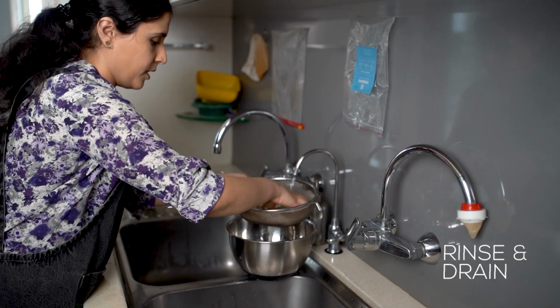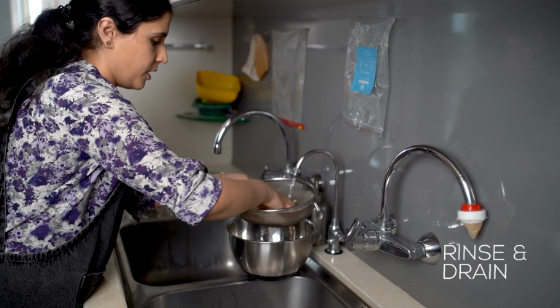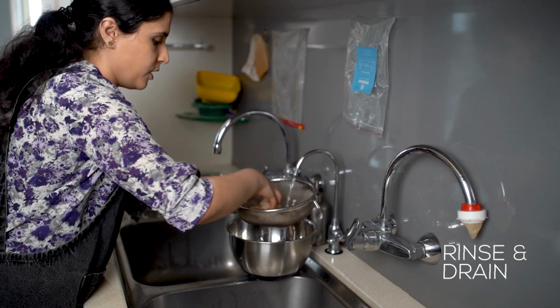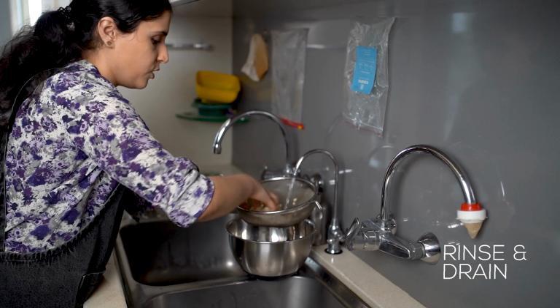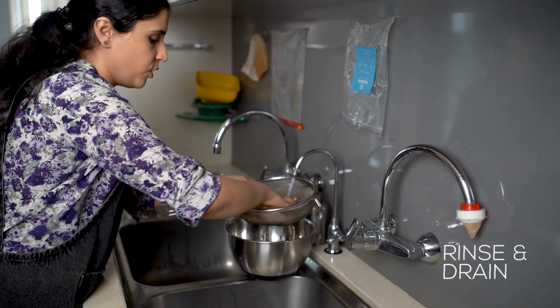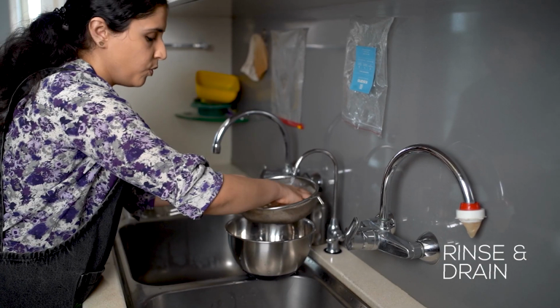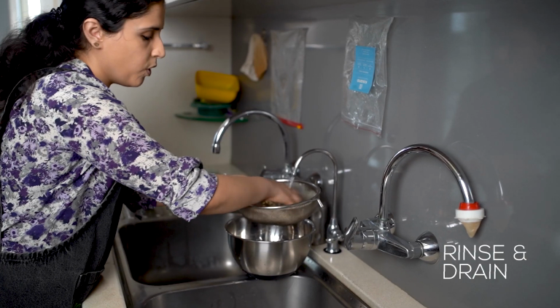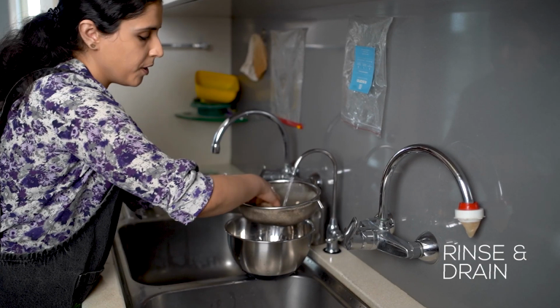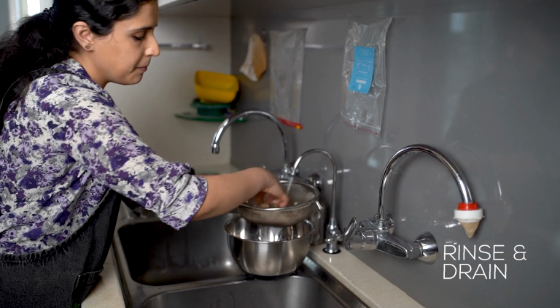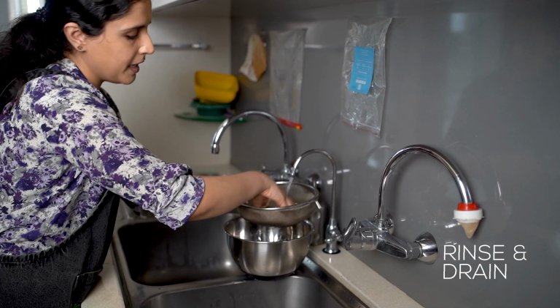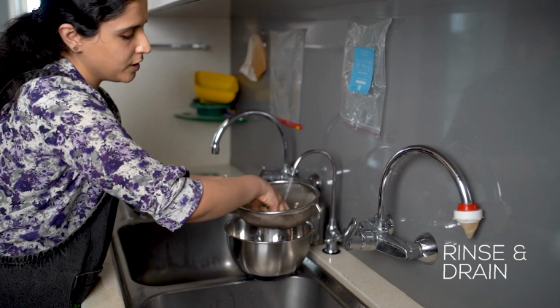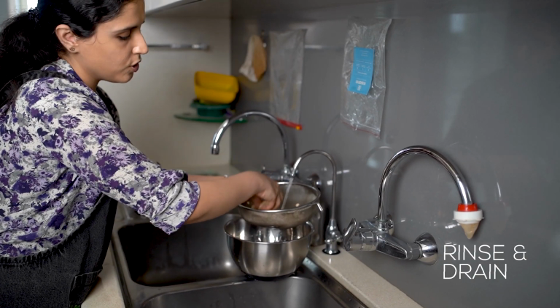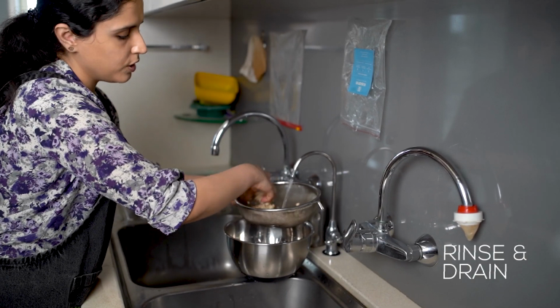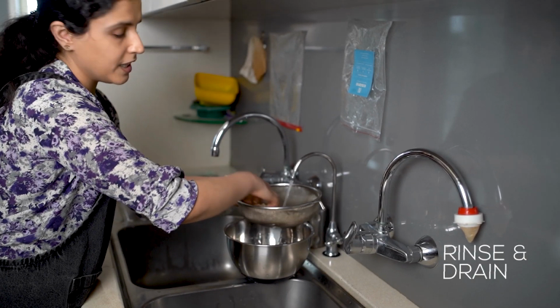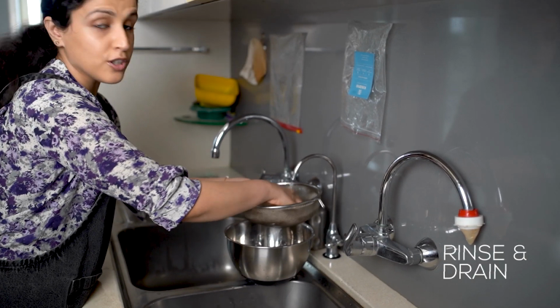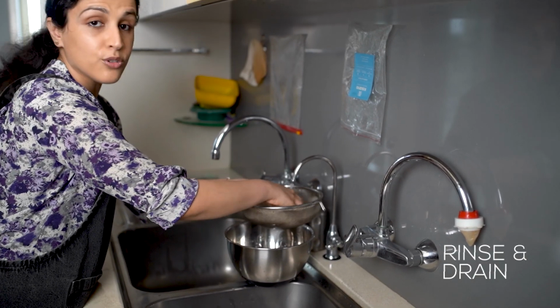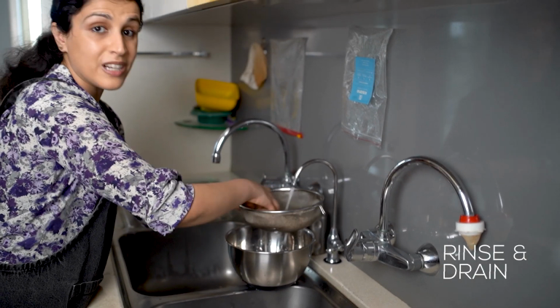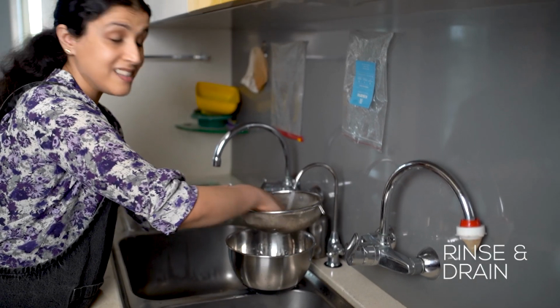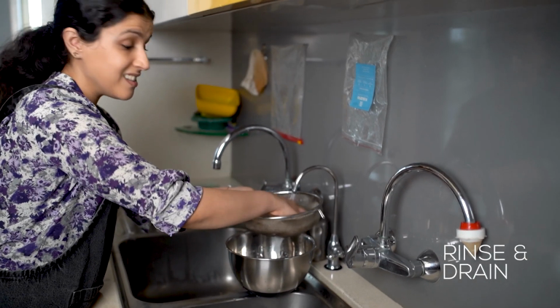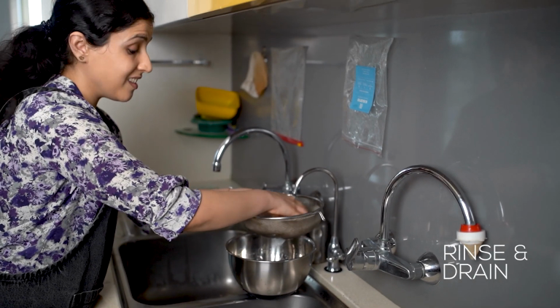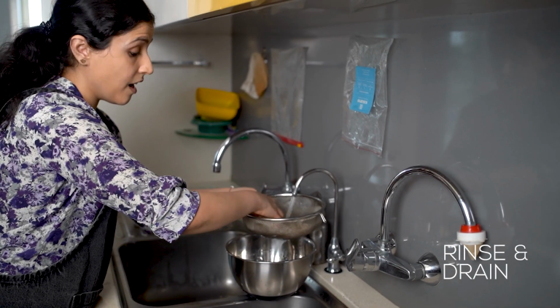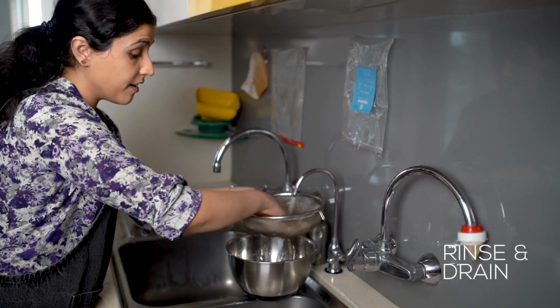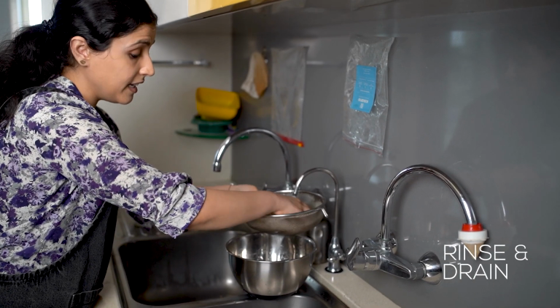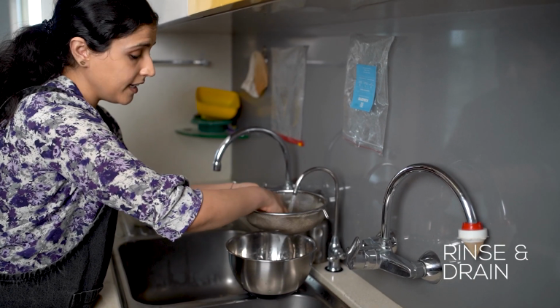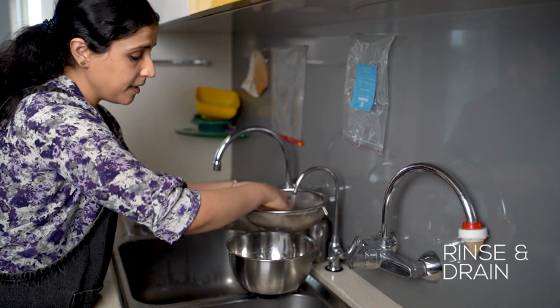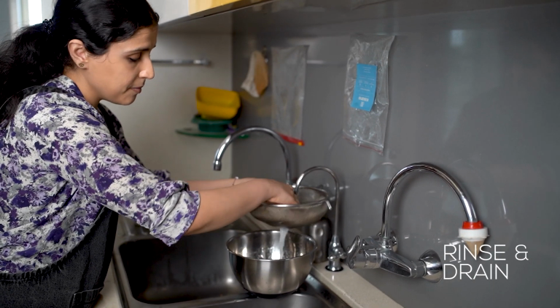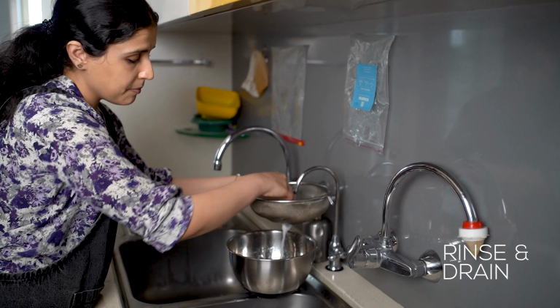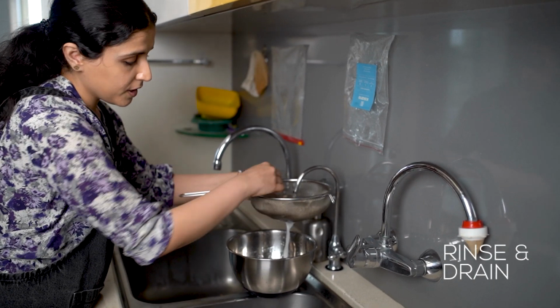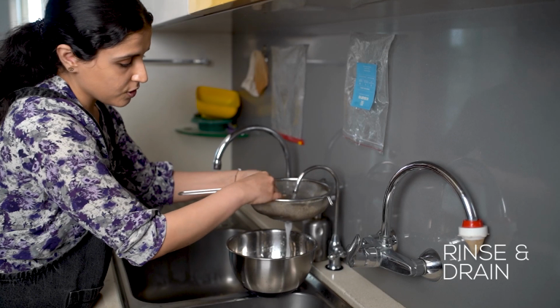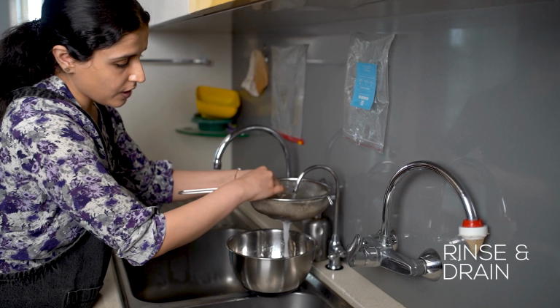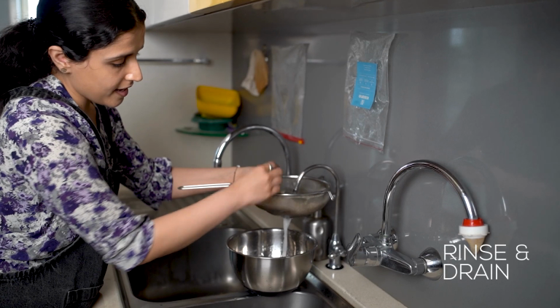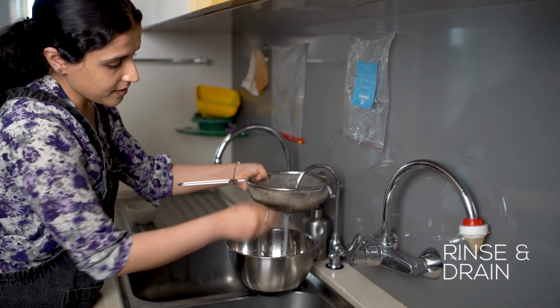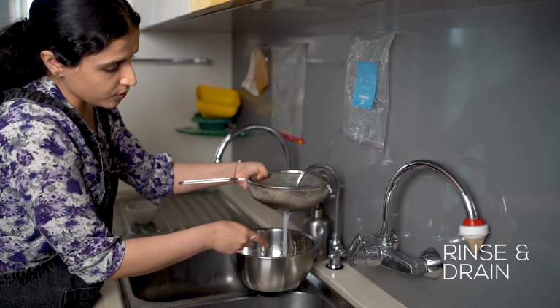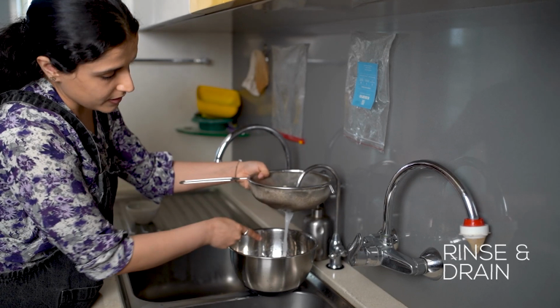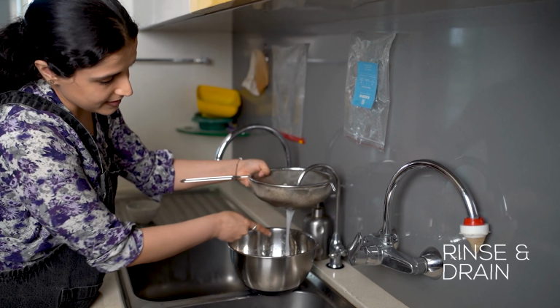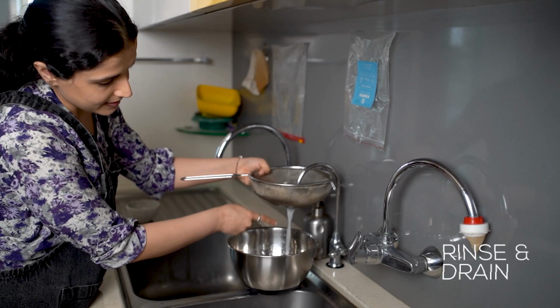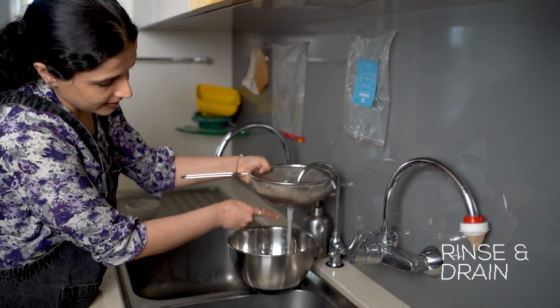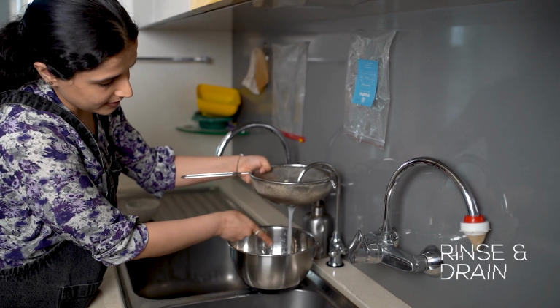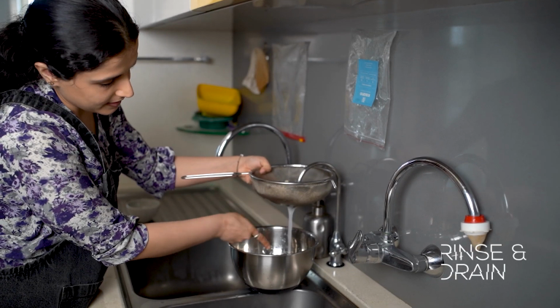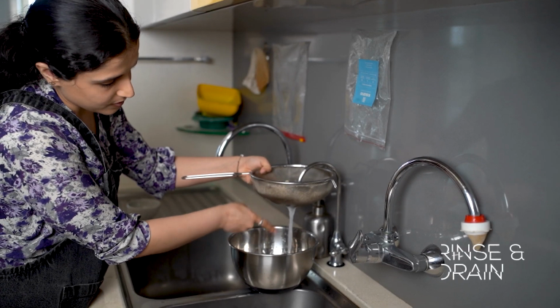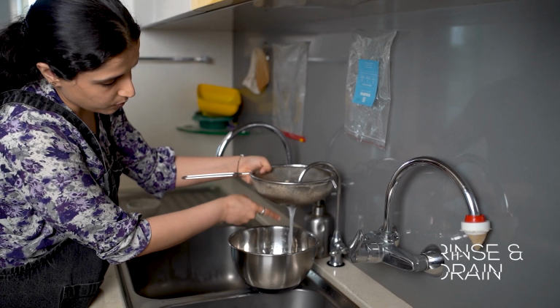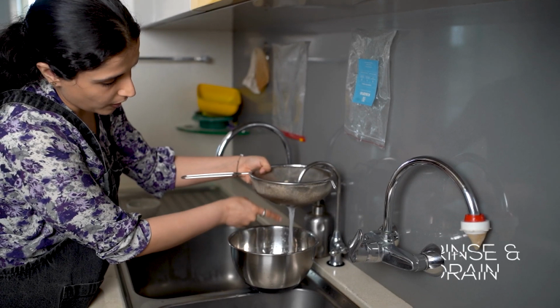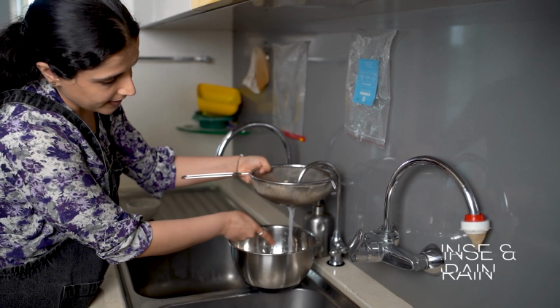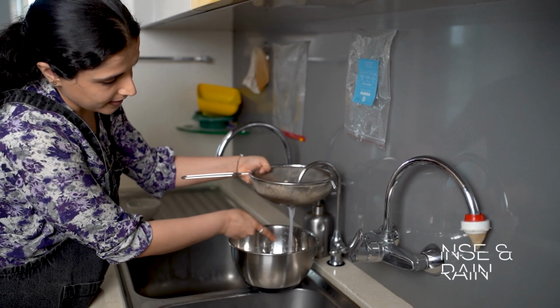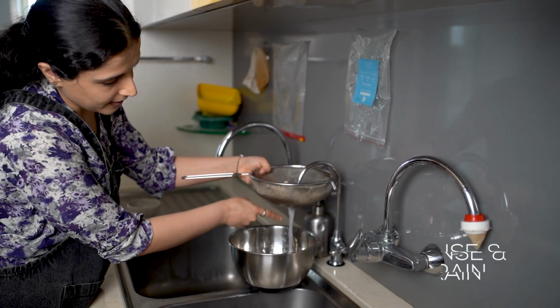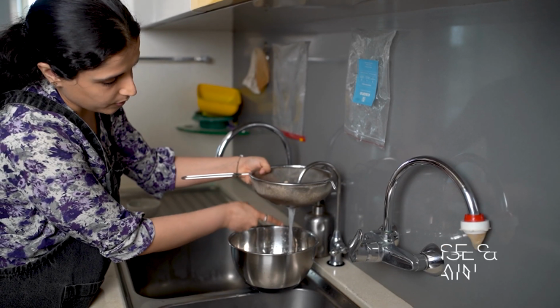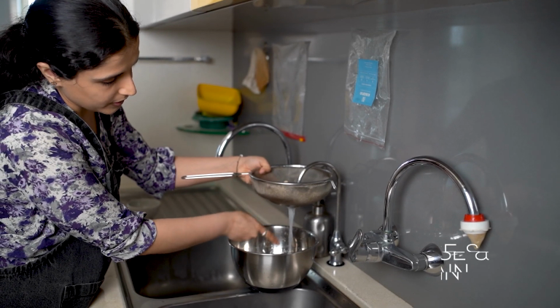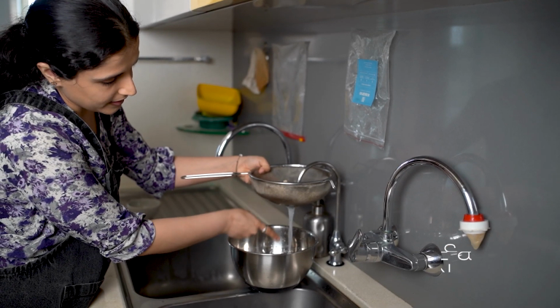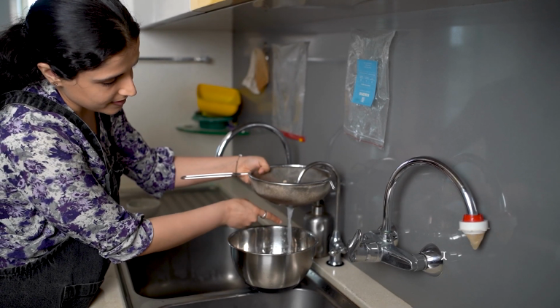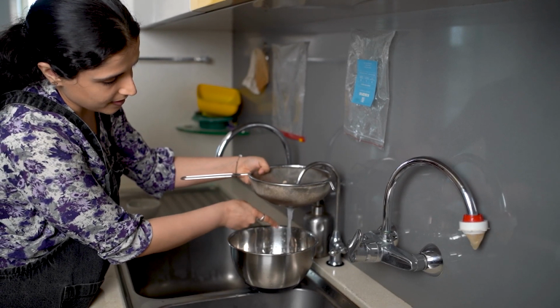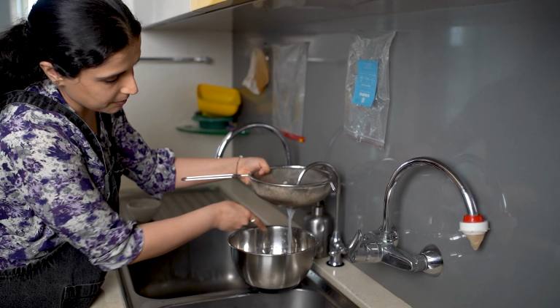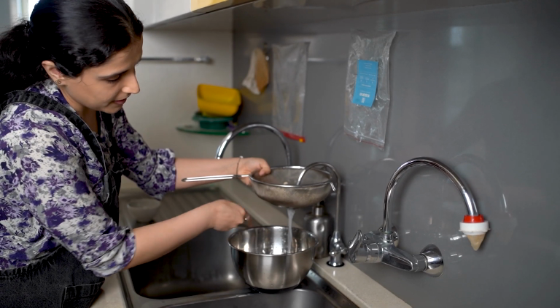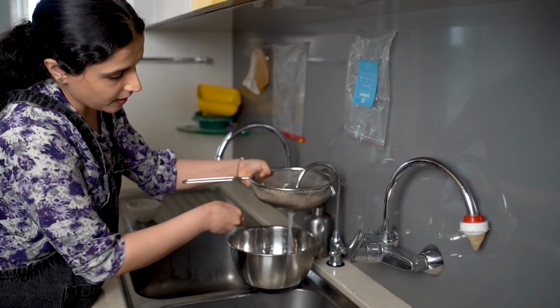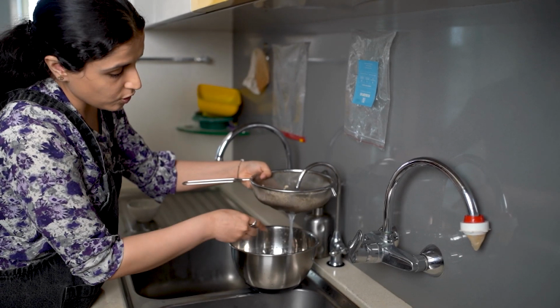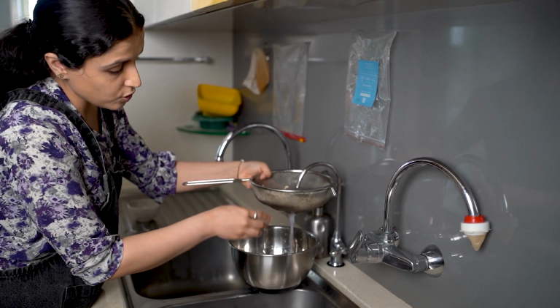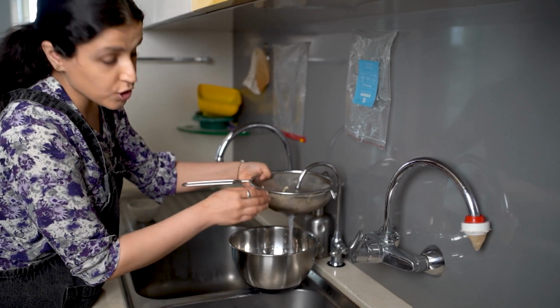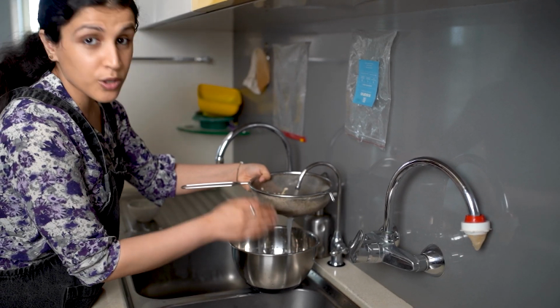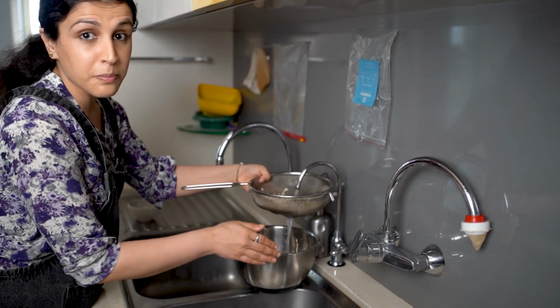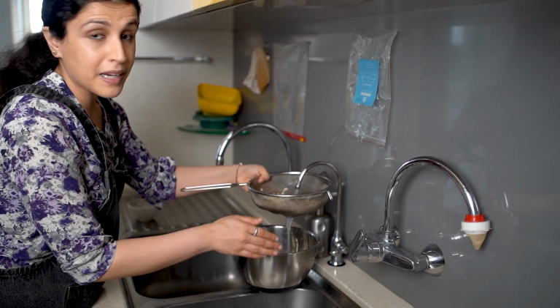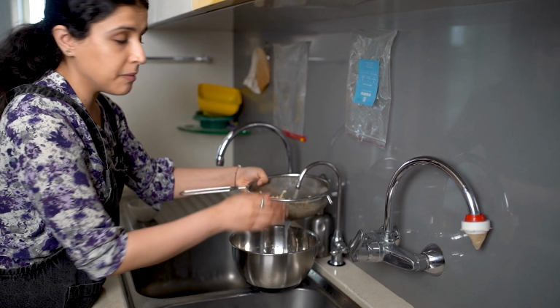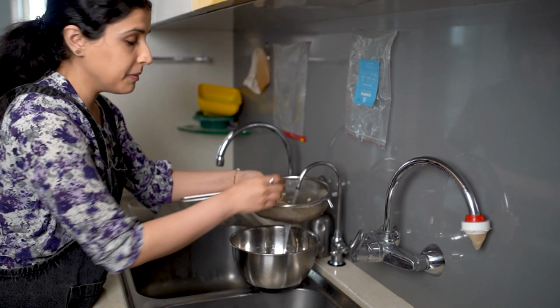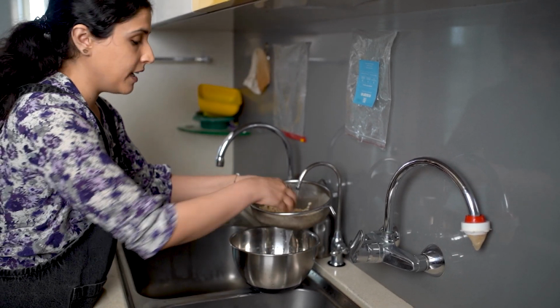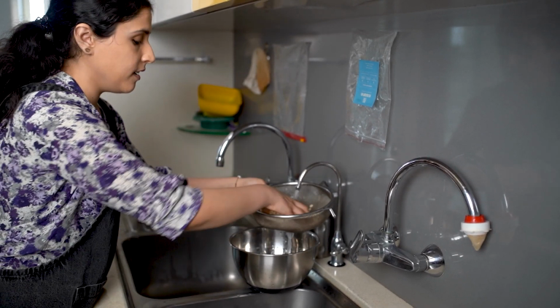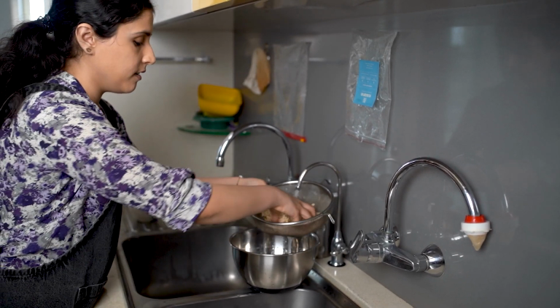You want to make sure that you rinse thoroughly because, as you can see, this white liquid that's coming down should become clear.